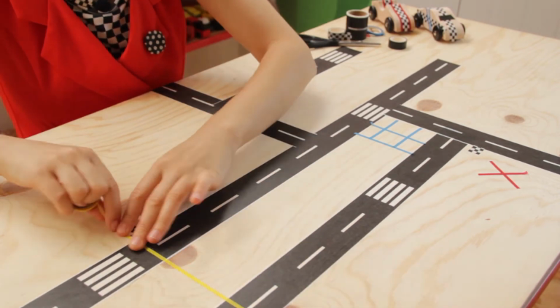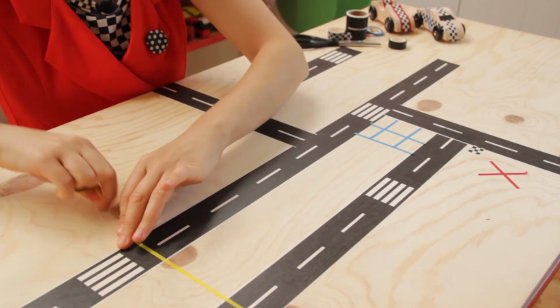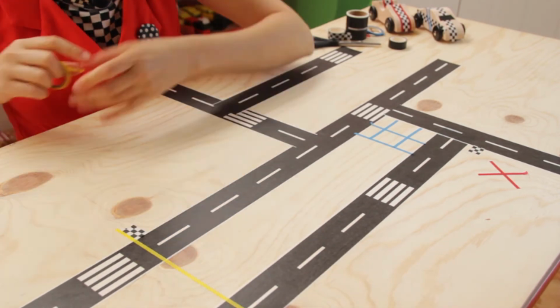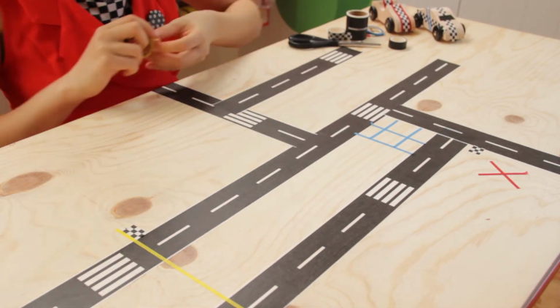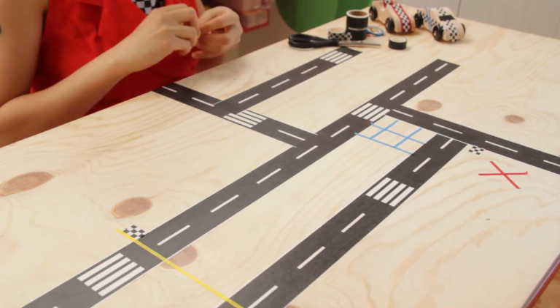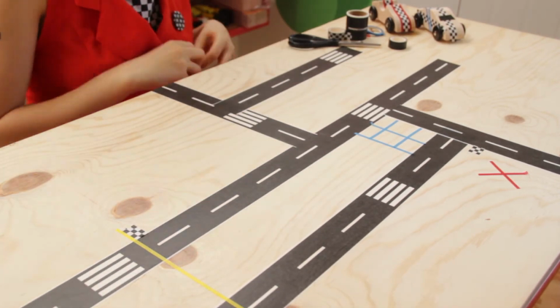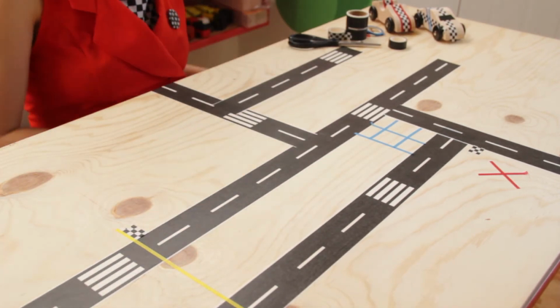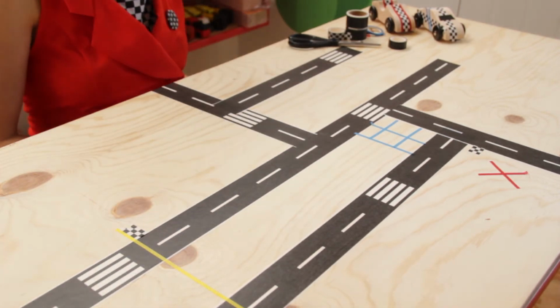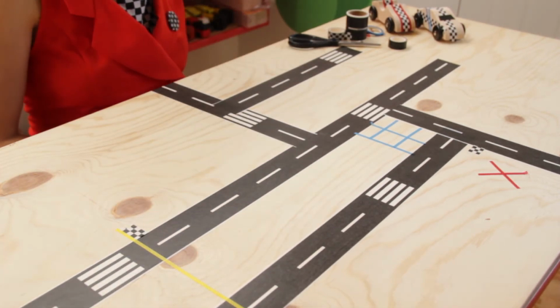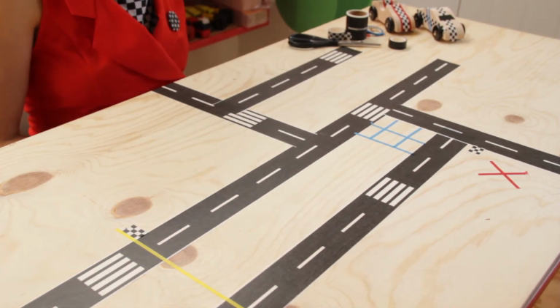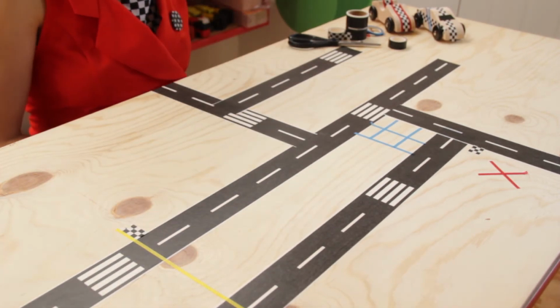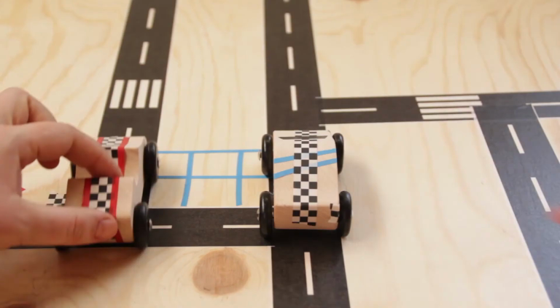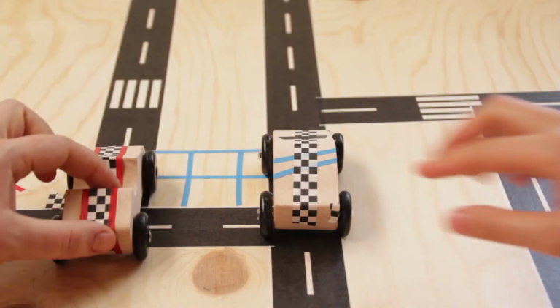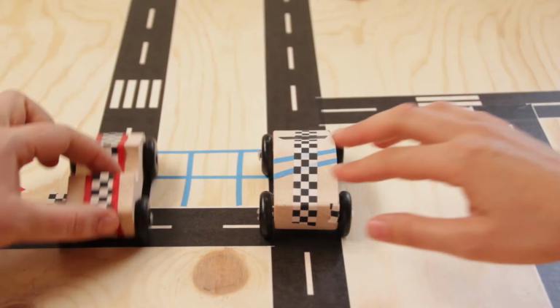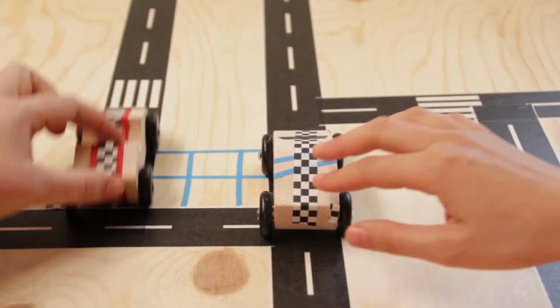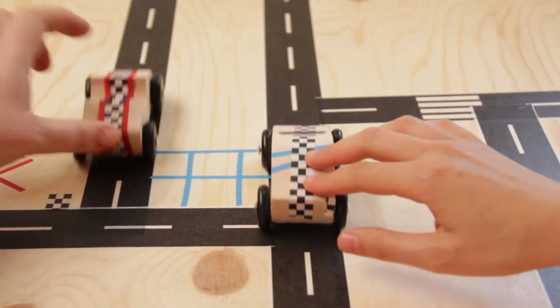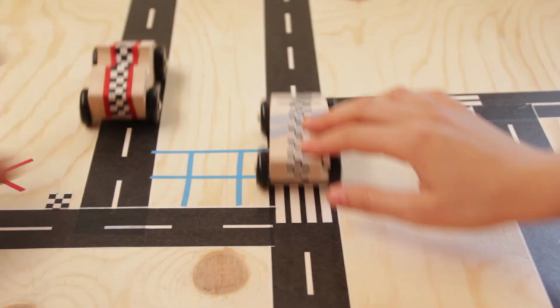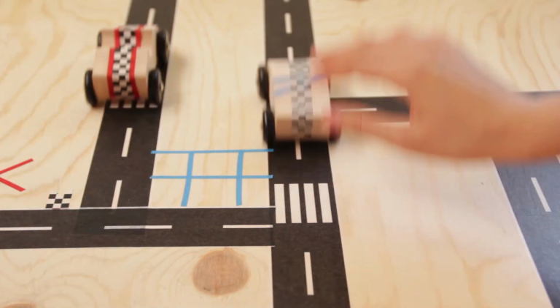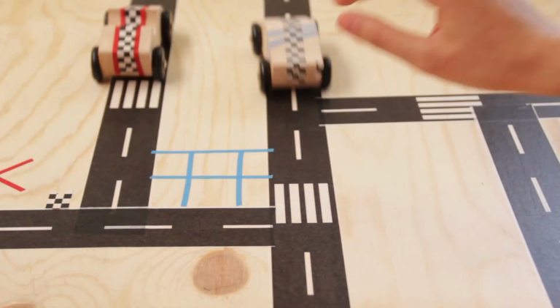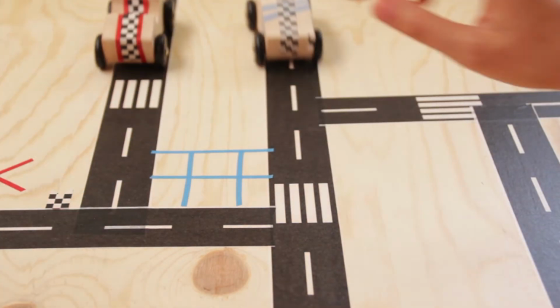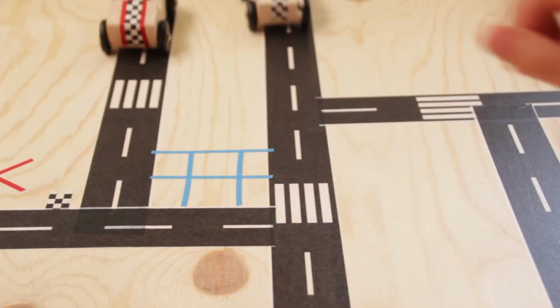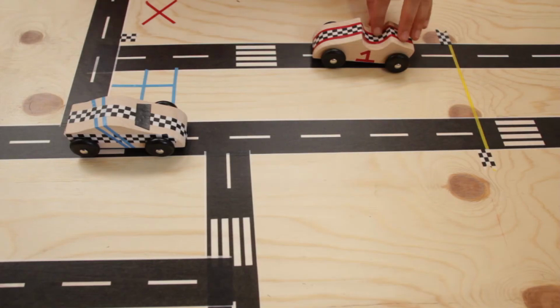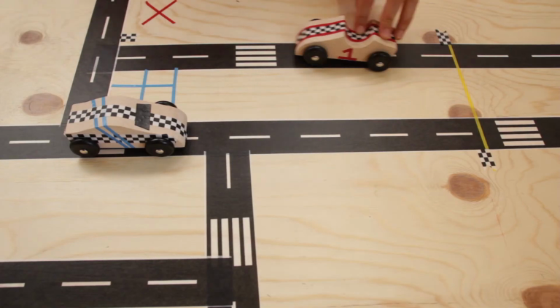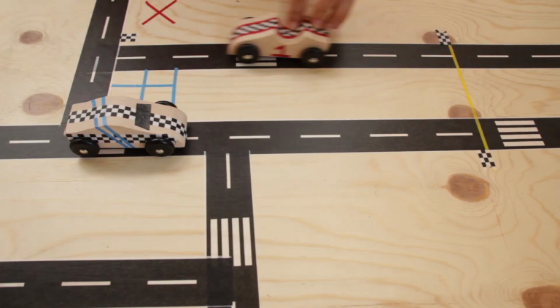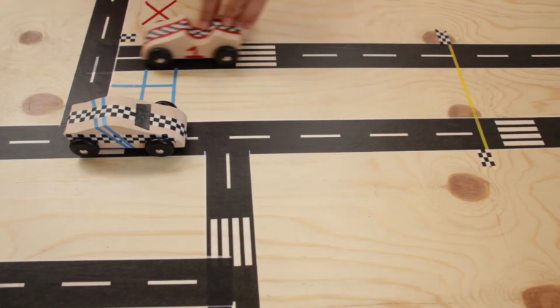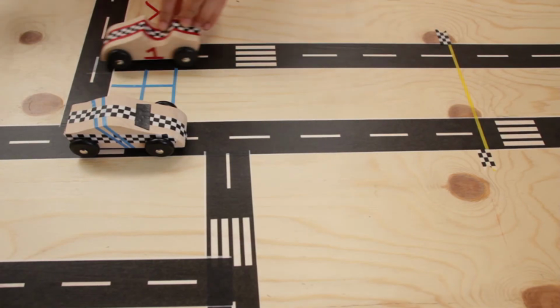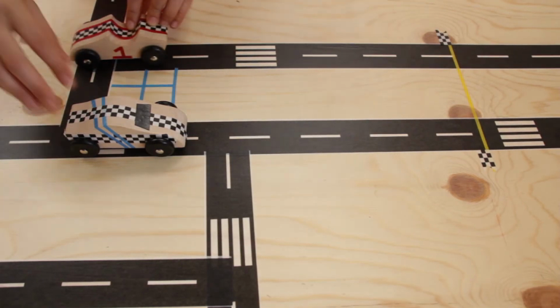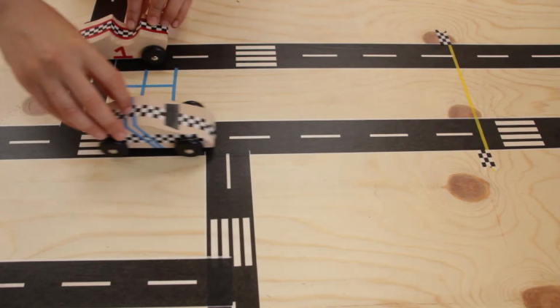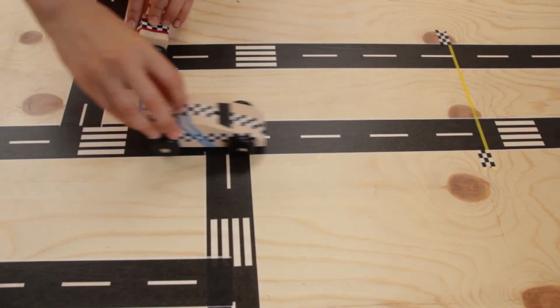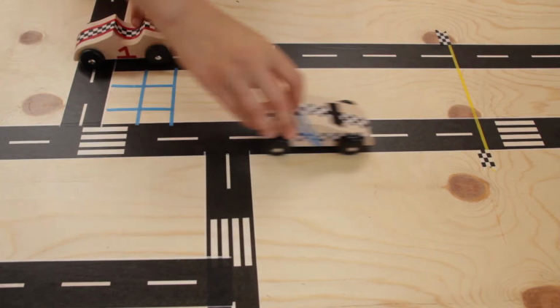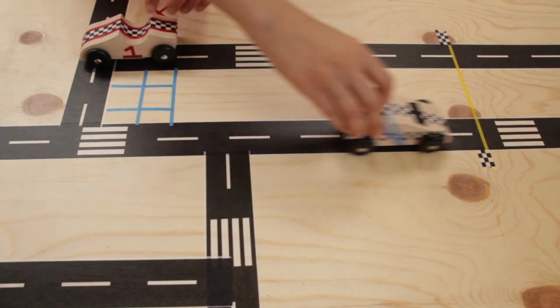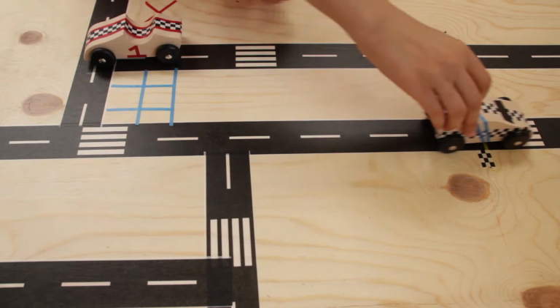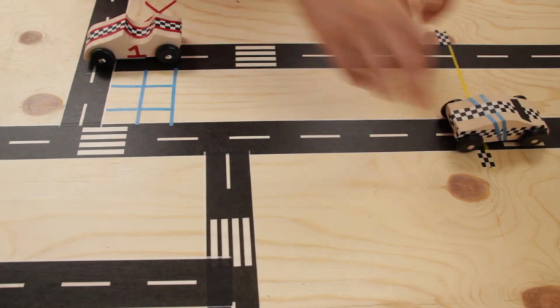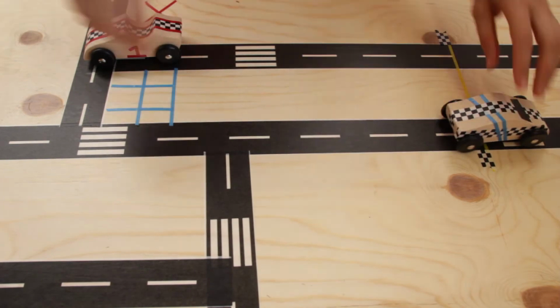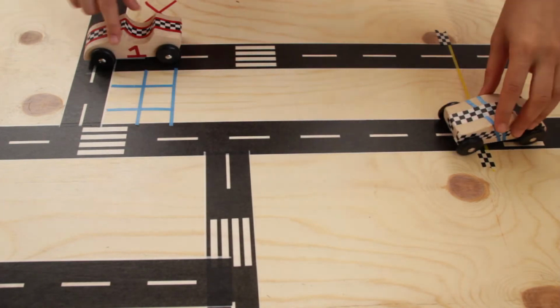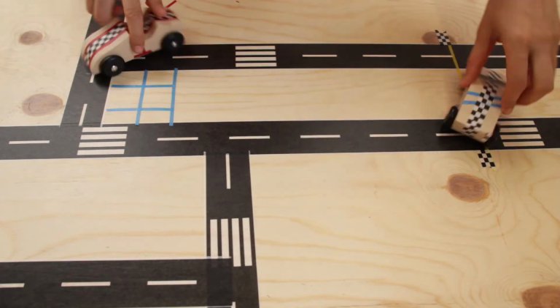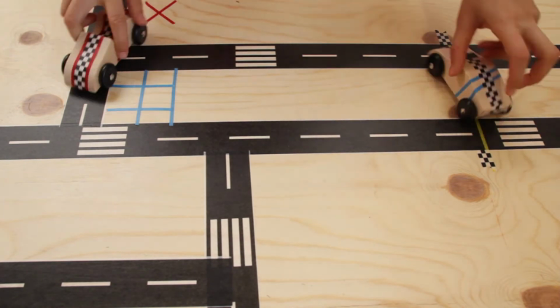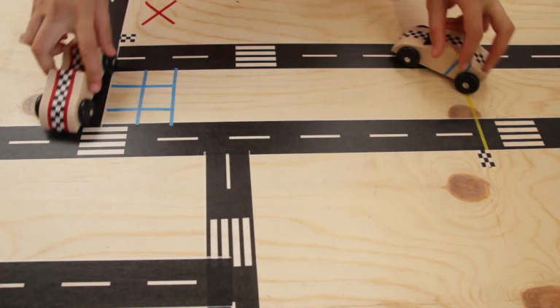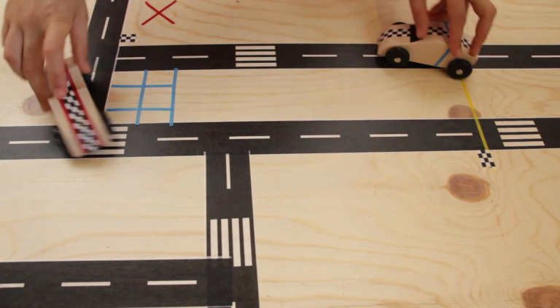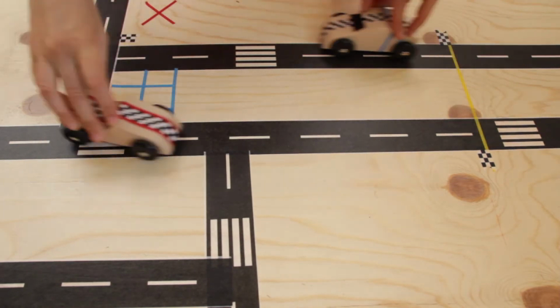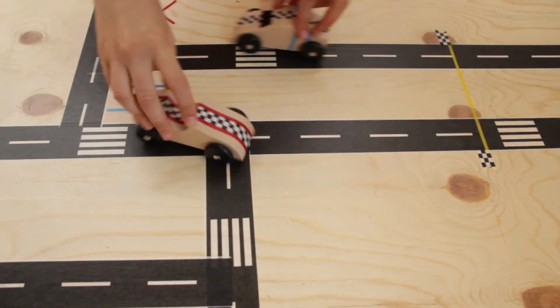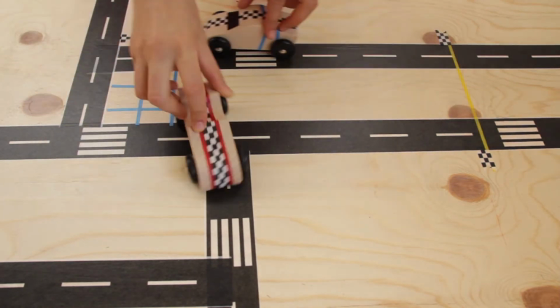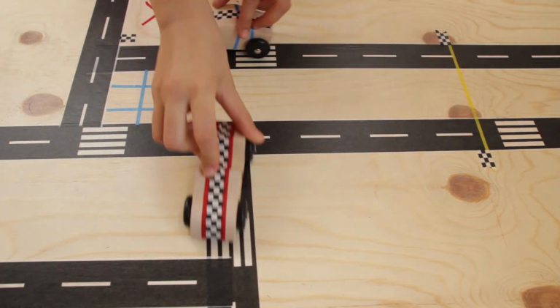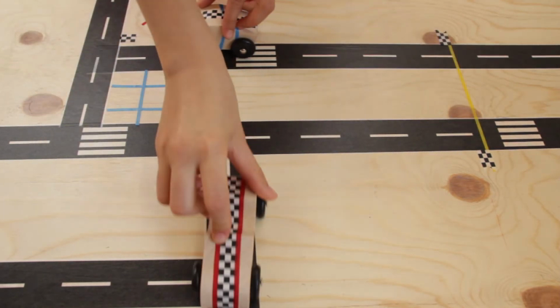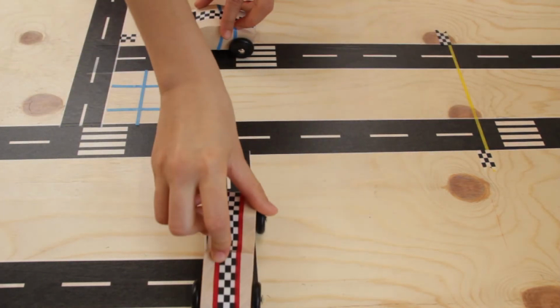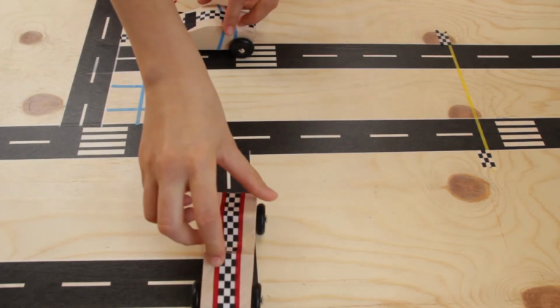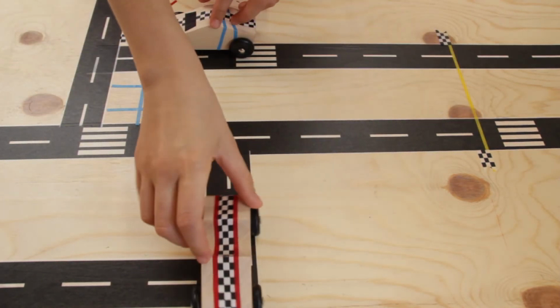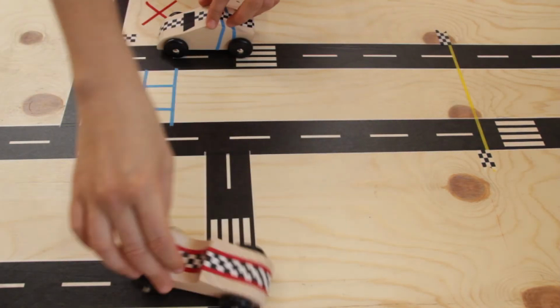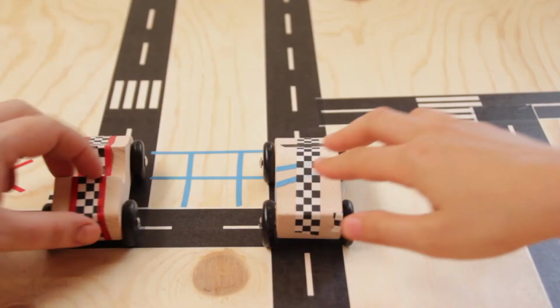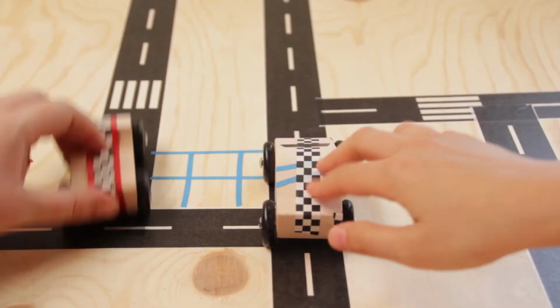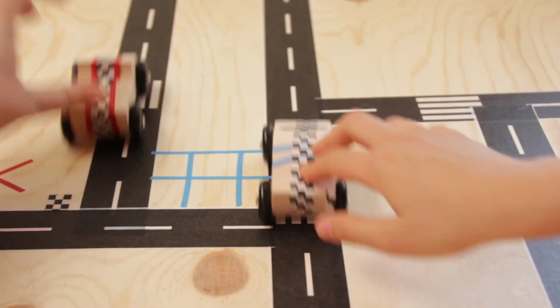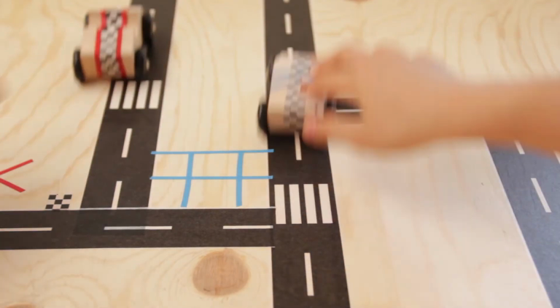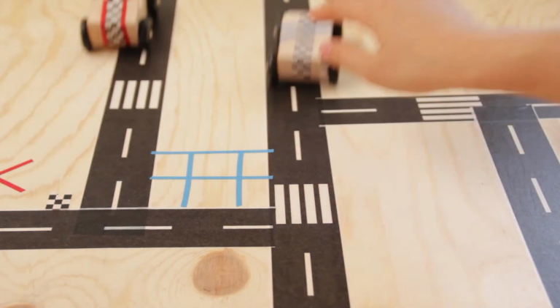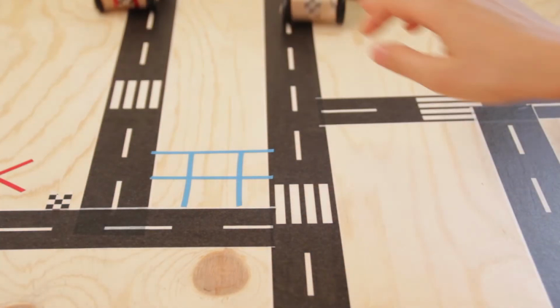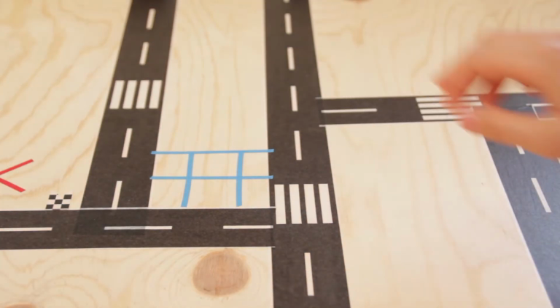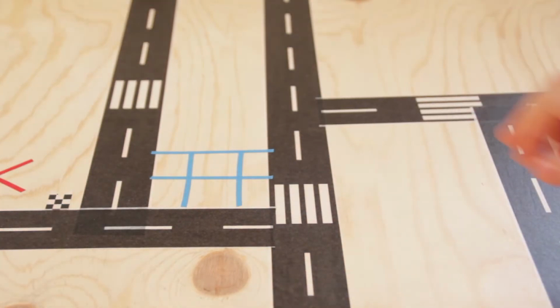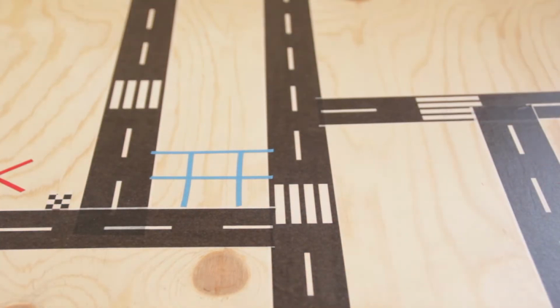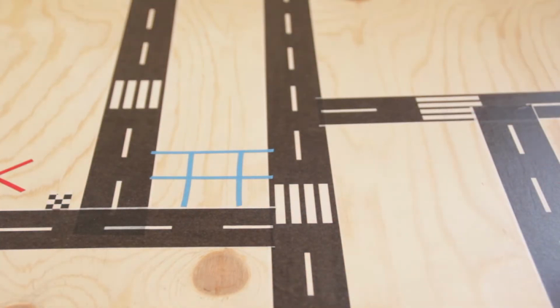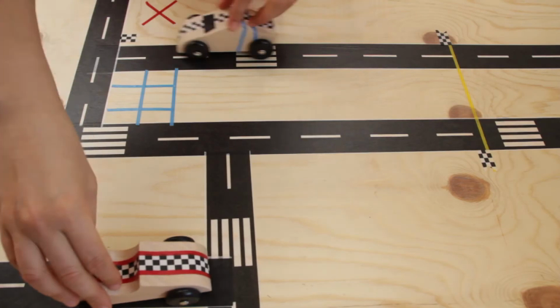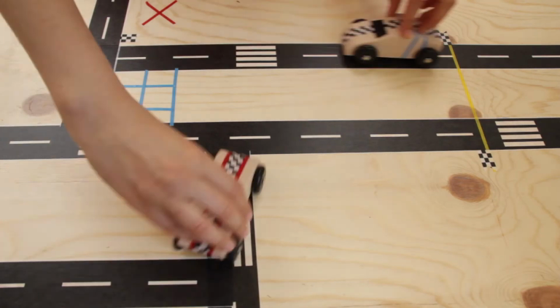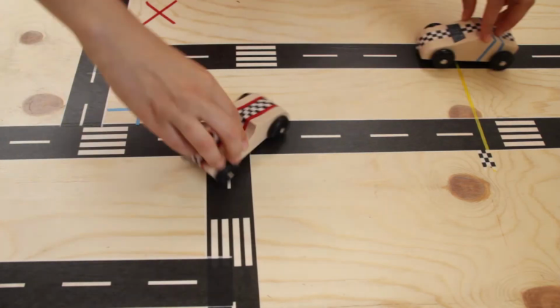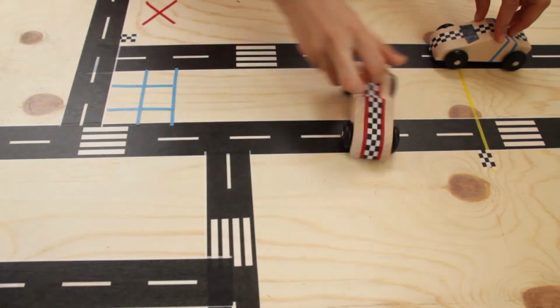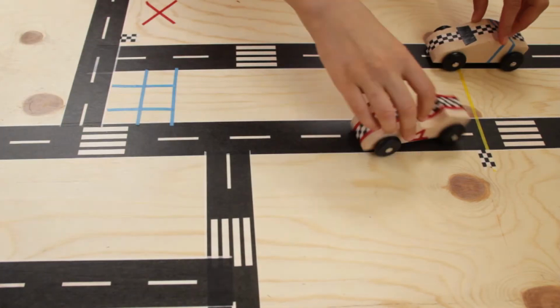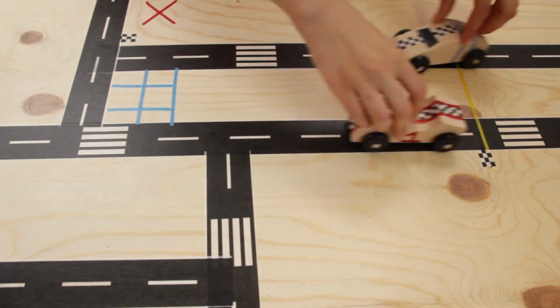That's the track I have created. Now all that is left is to send the cars down the tracks you designed and enjoy the game.